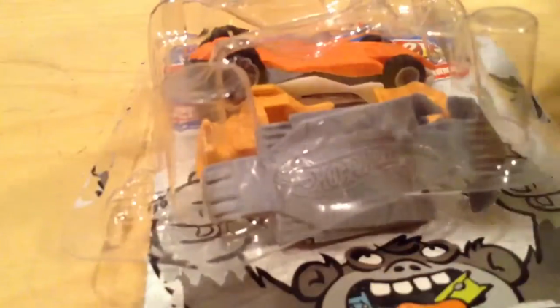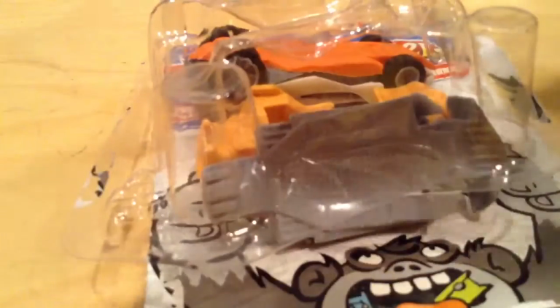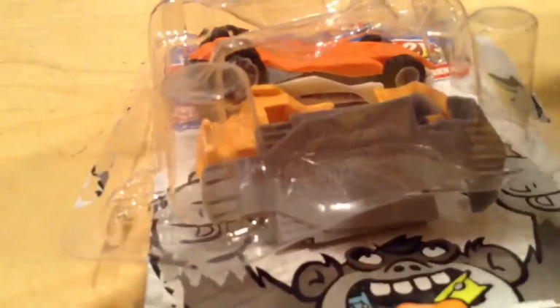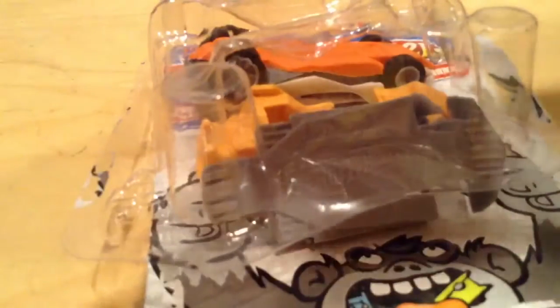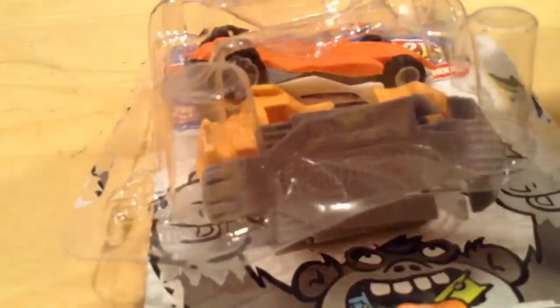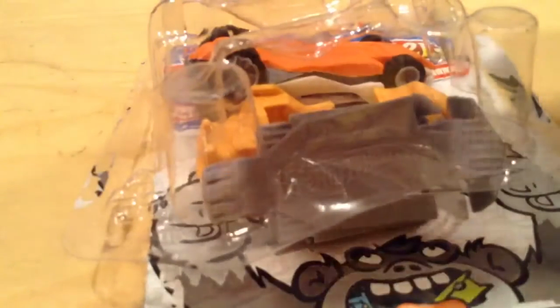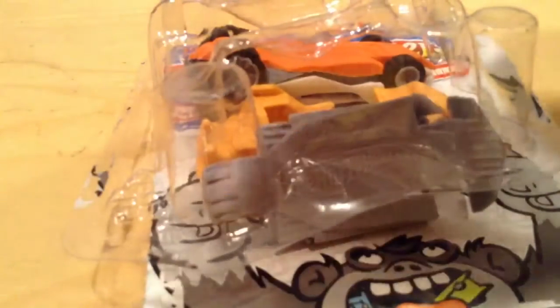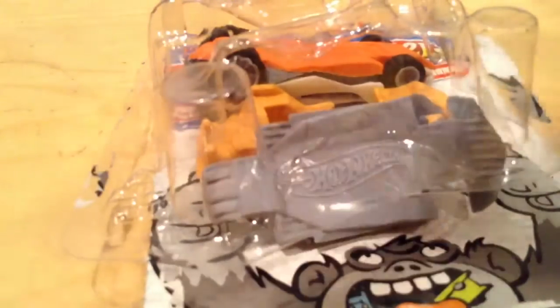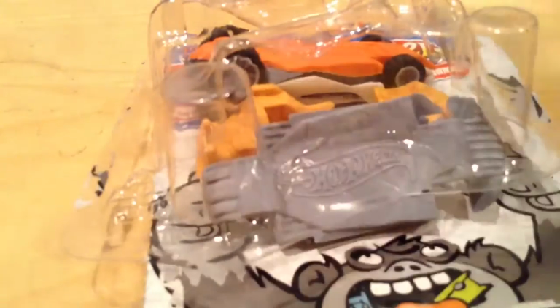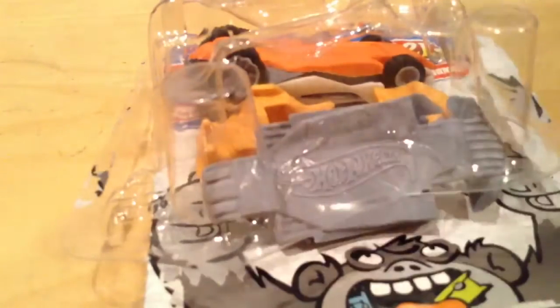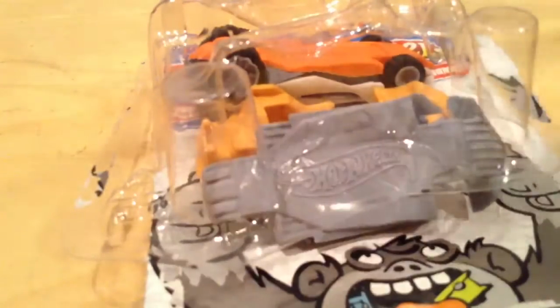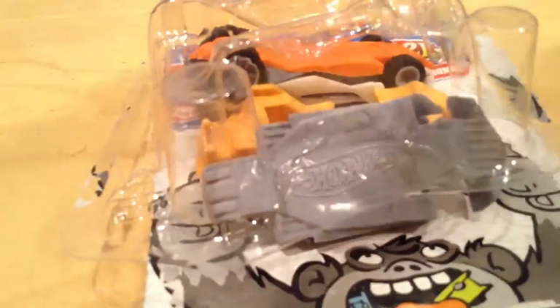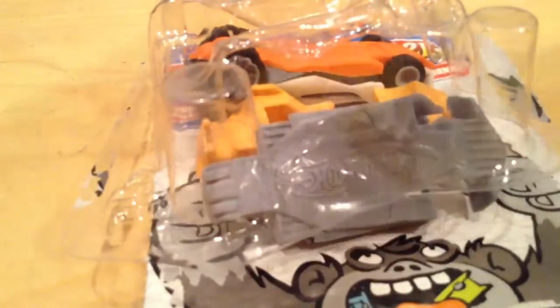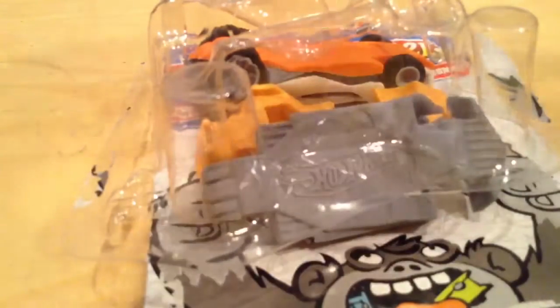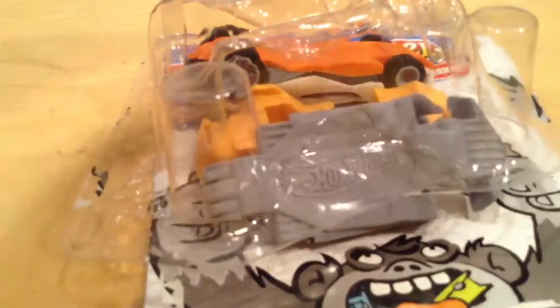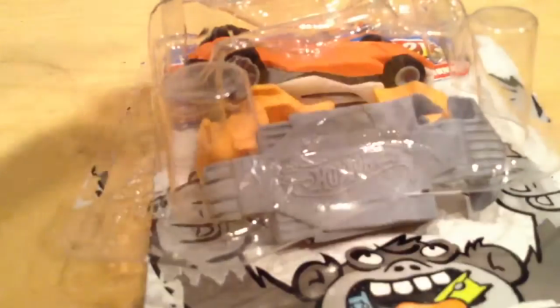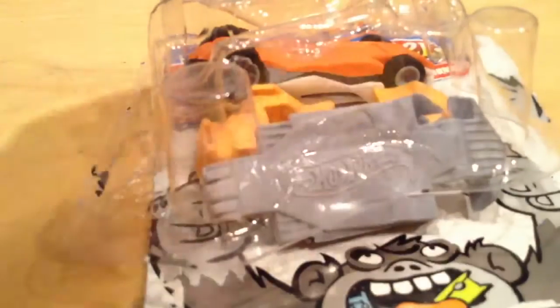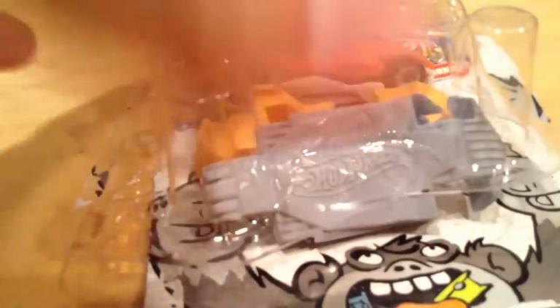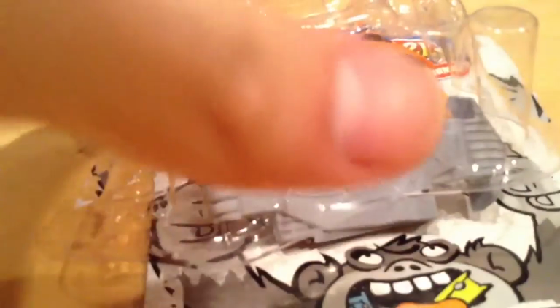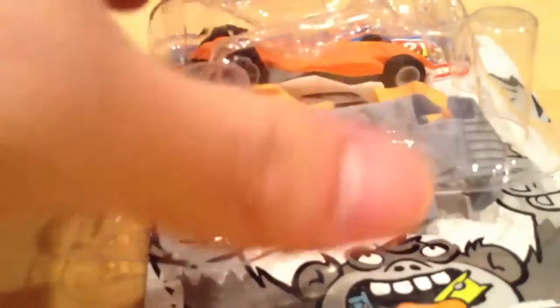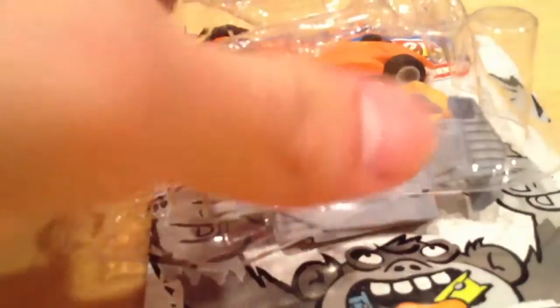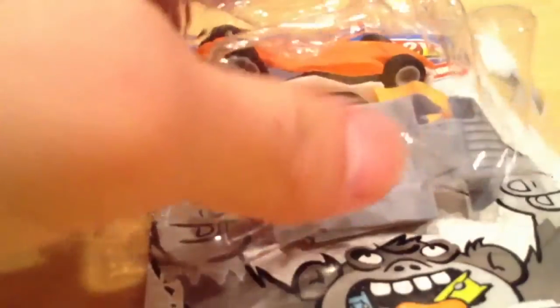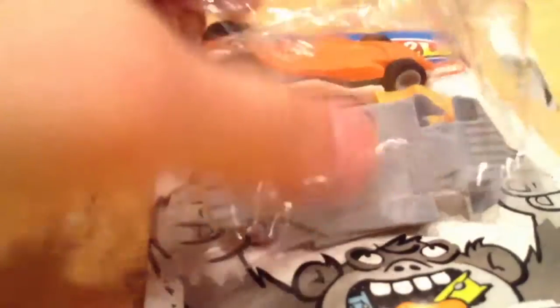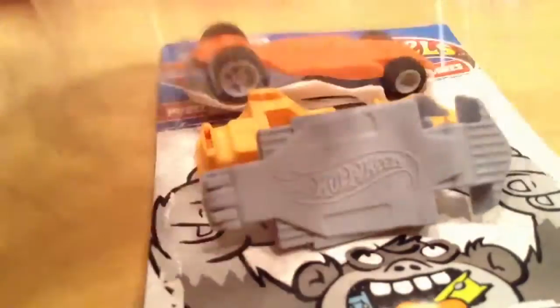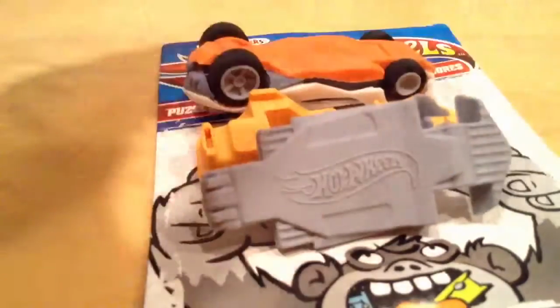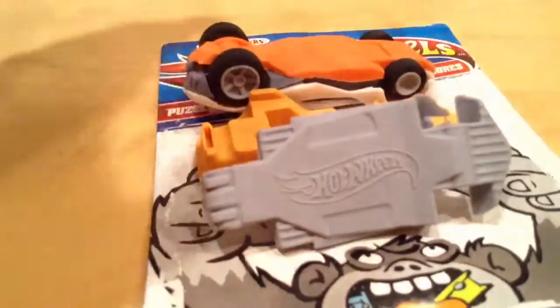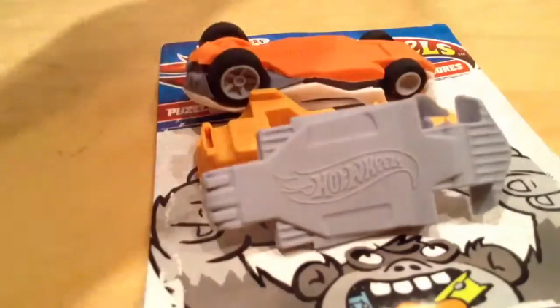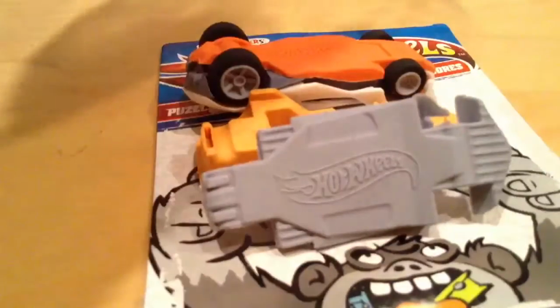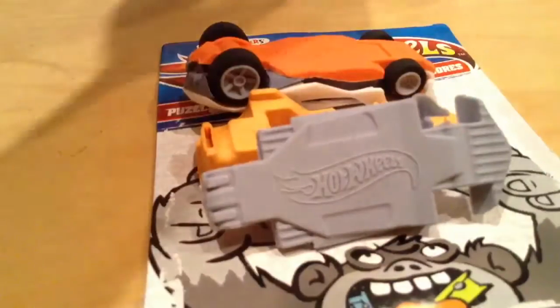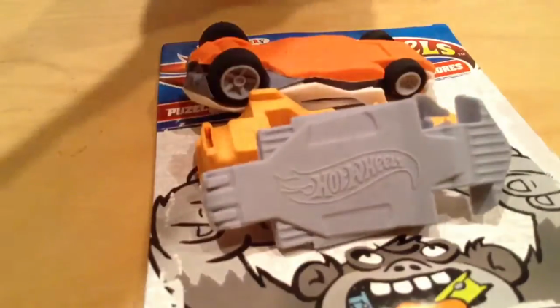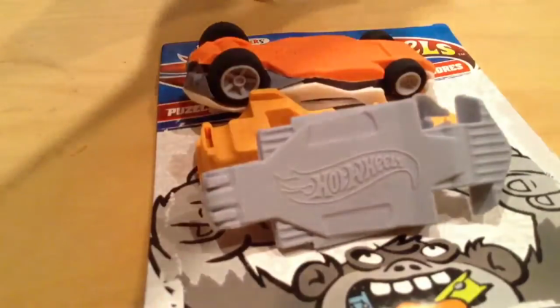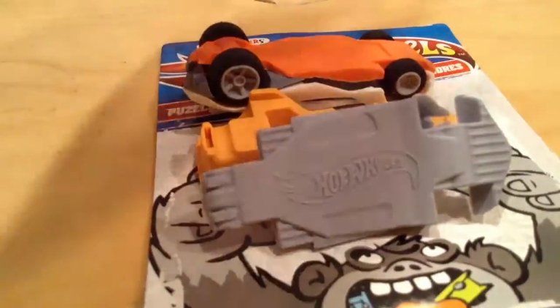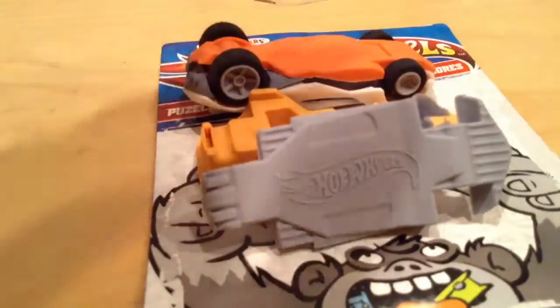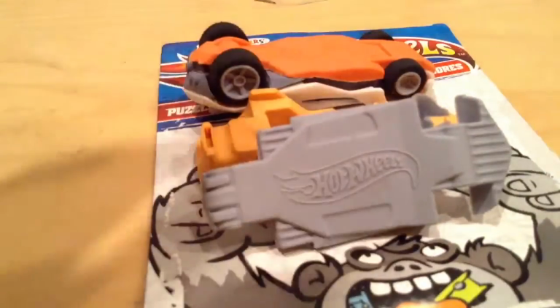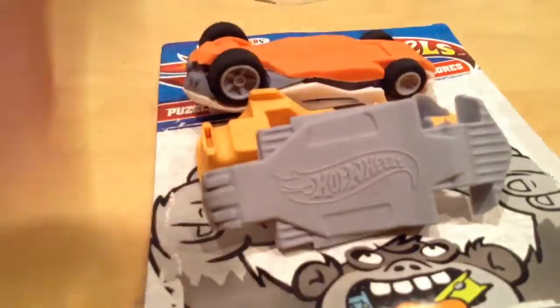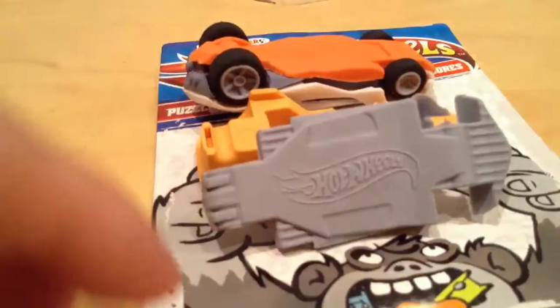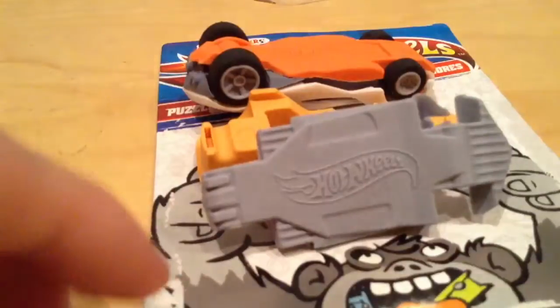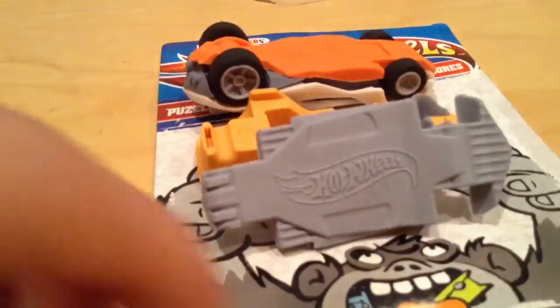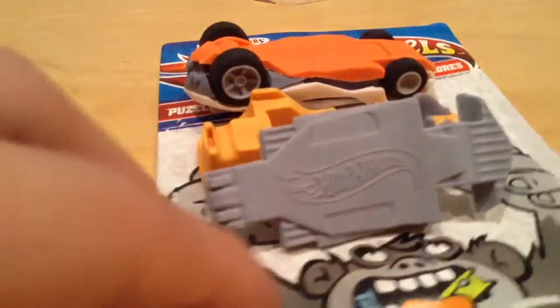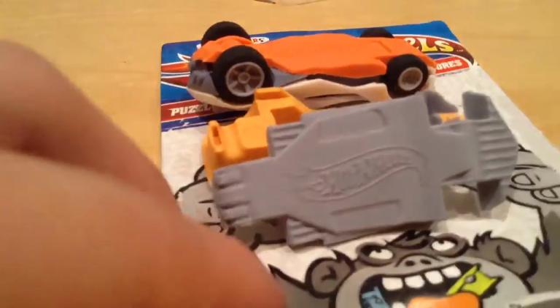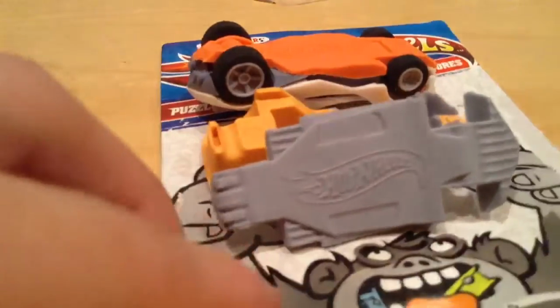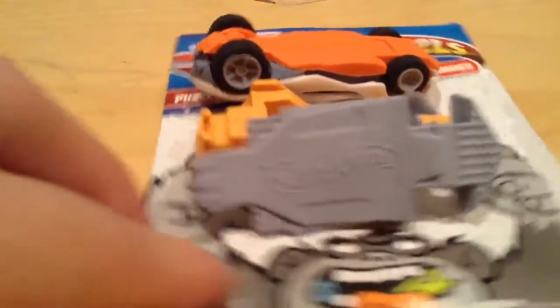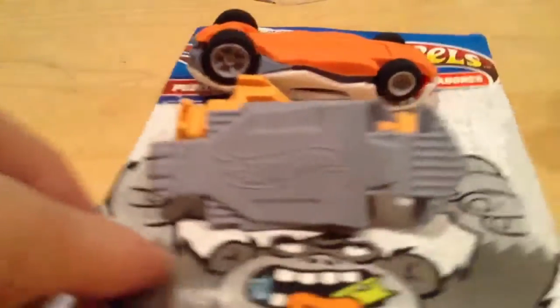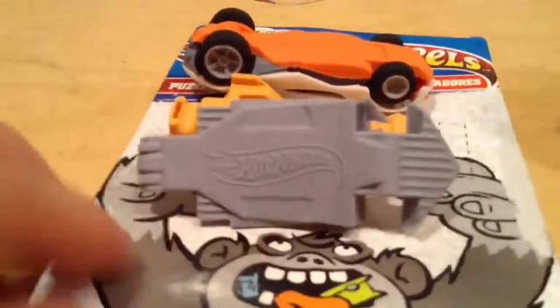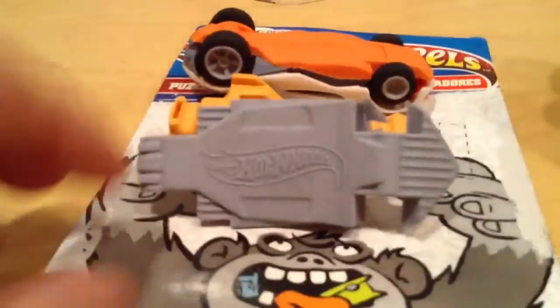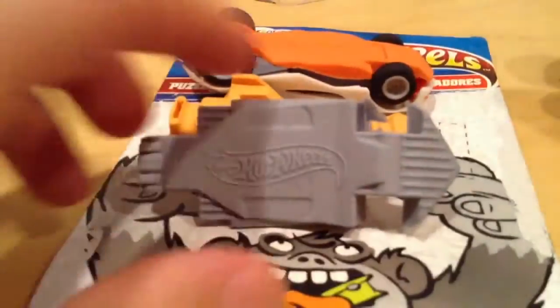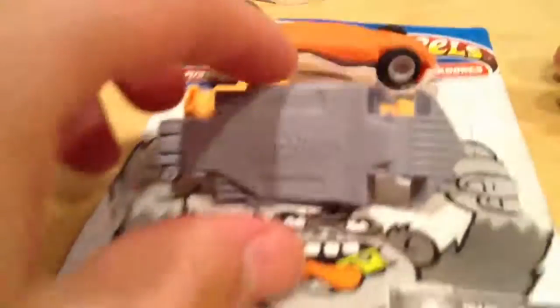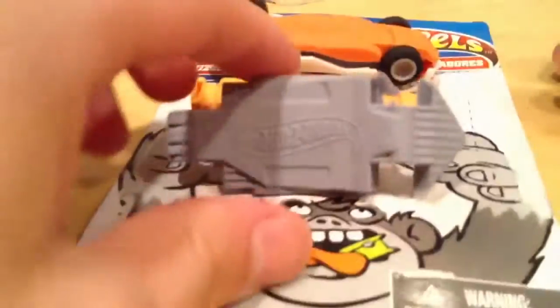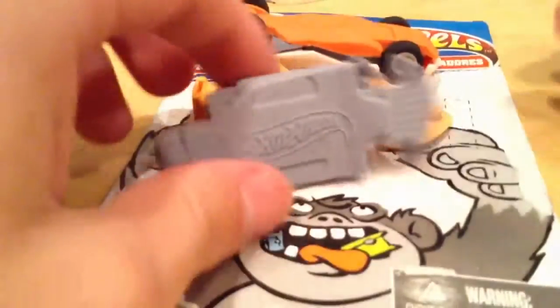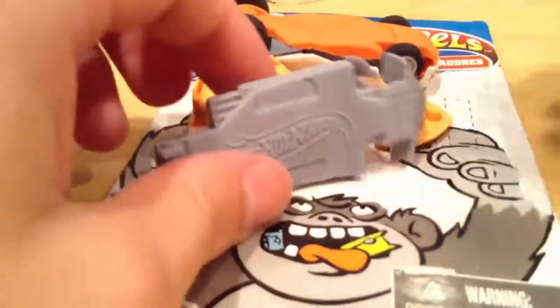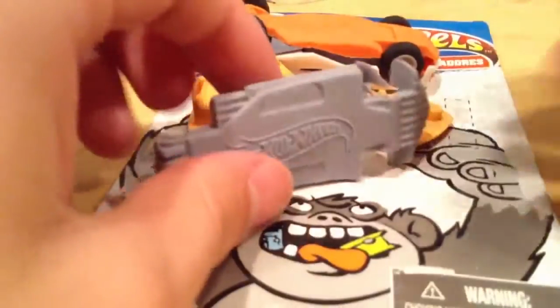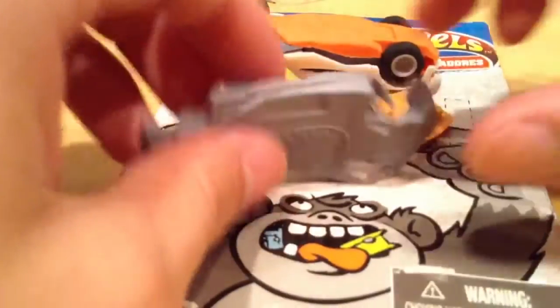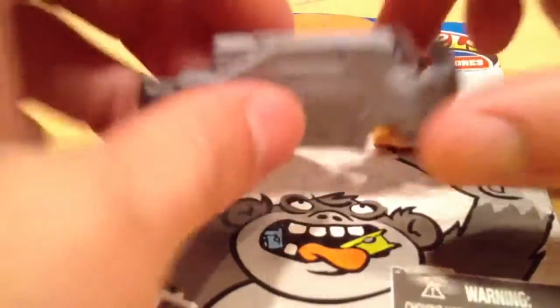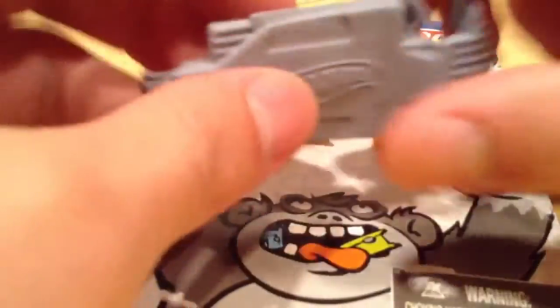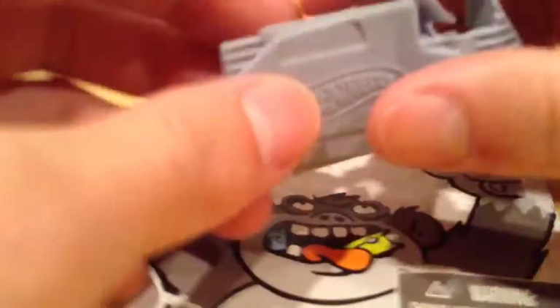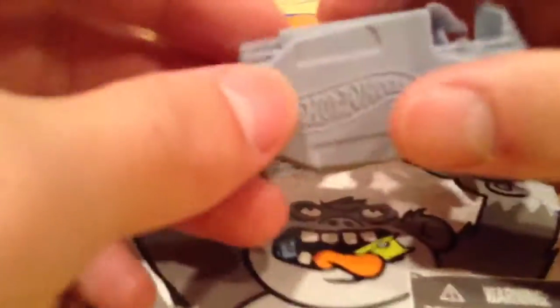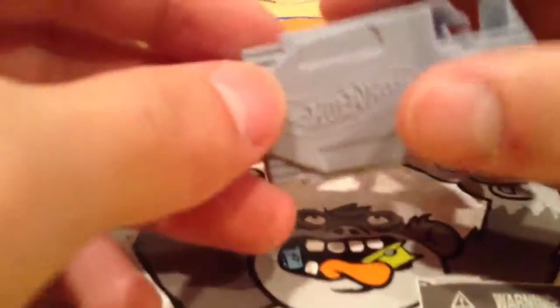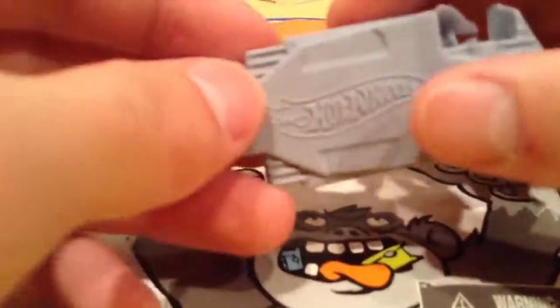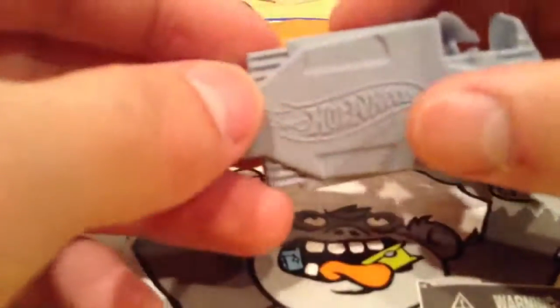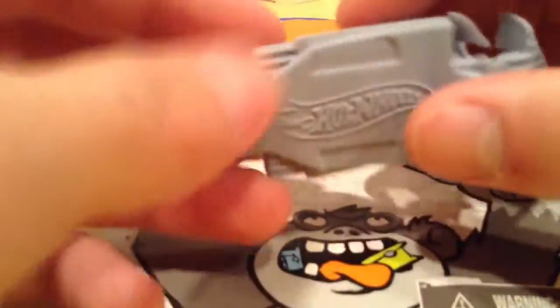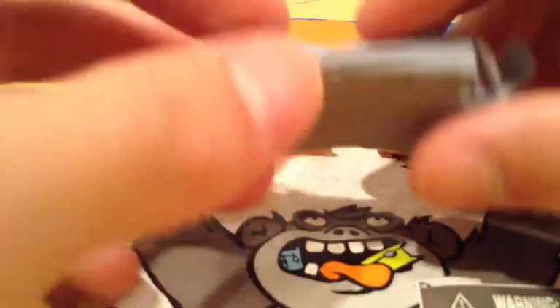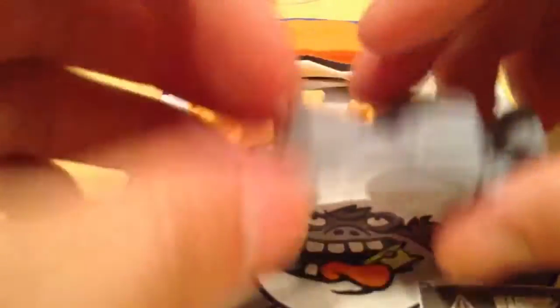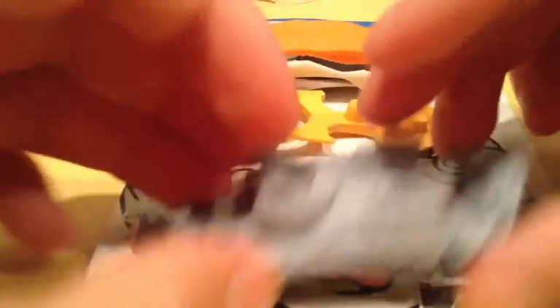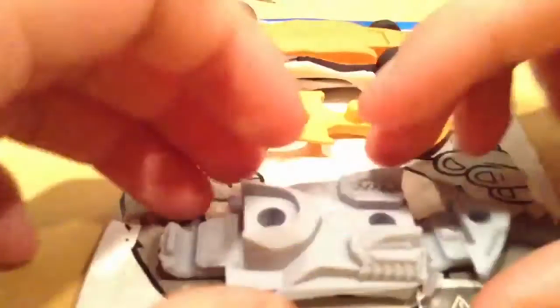I think the copyright date's 2010. It actually says Hot Wheels on the bottom there.